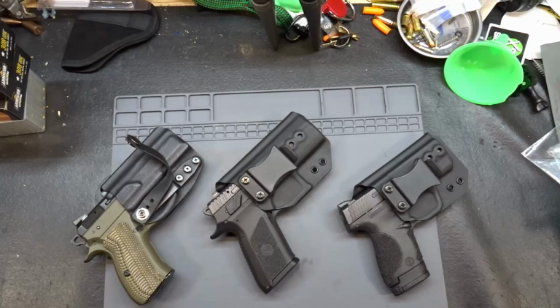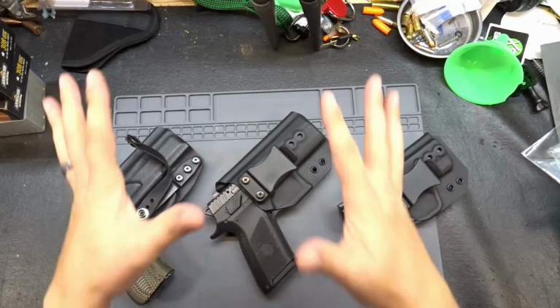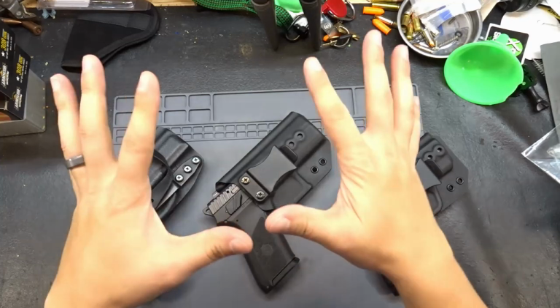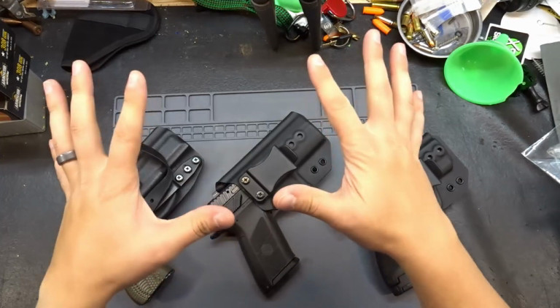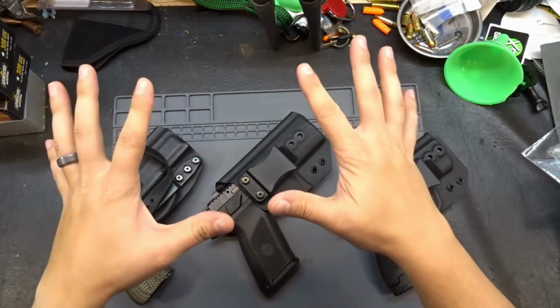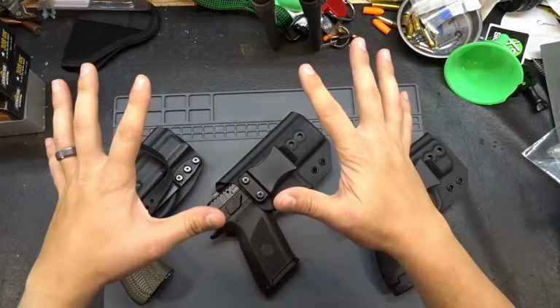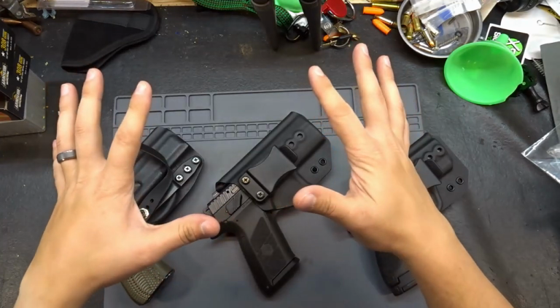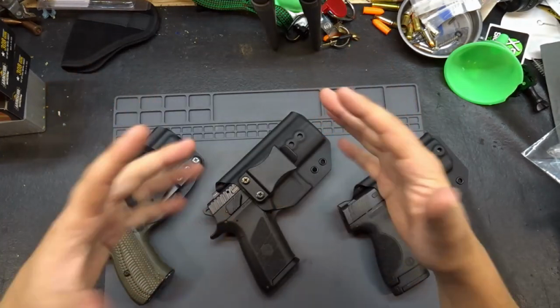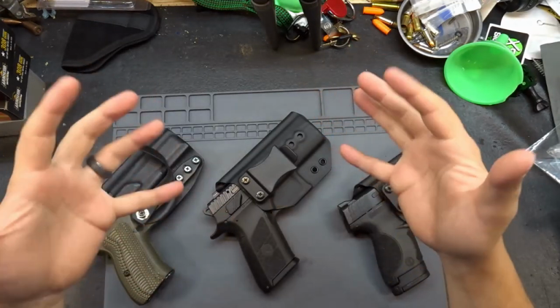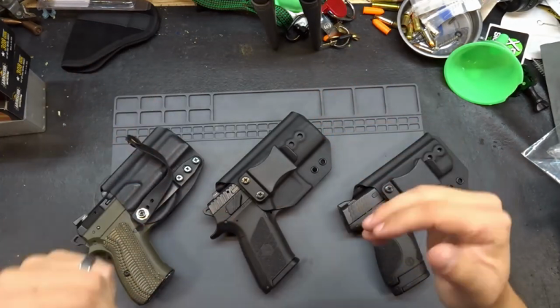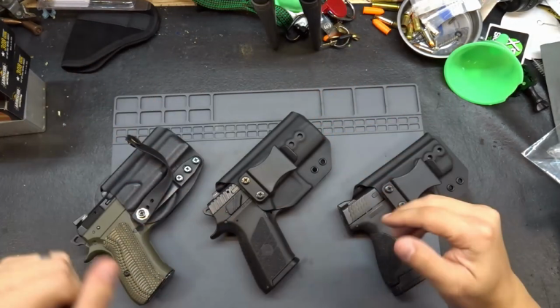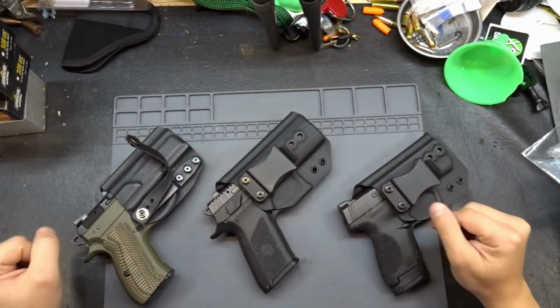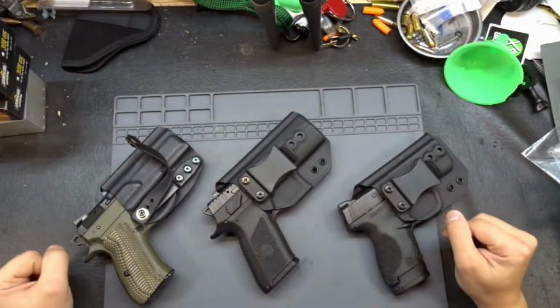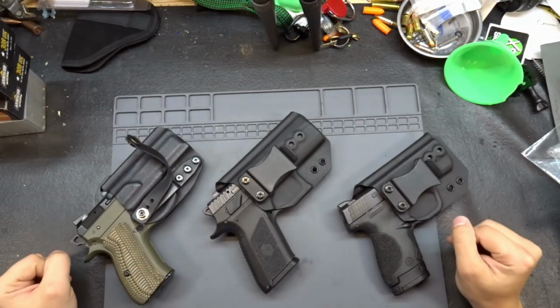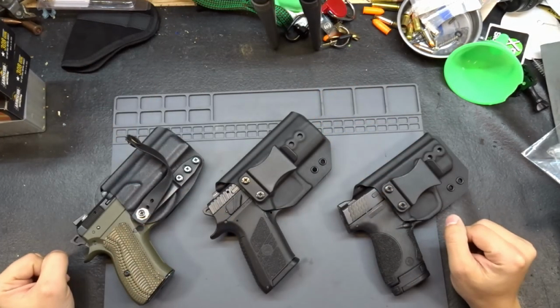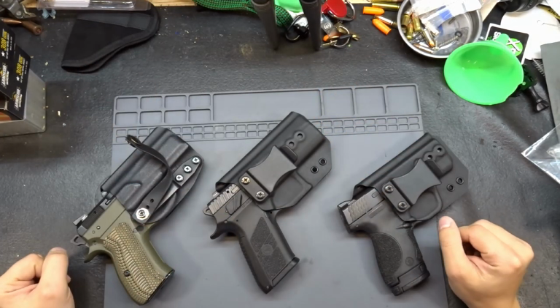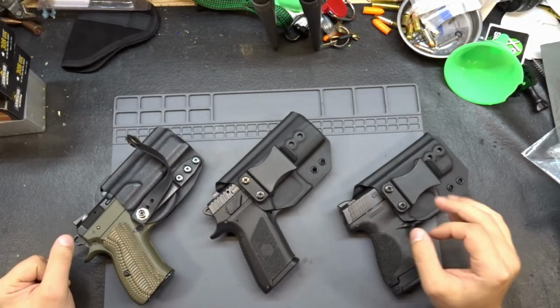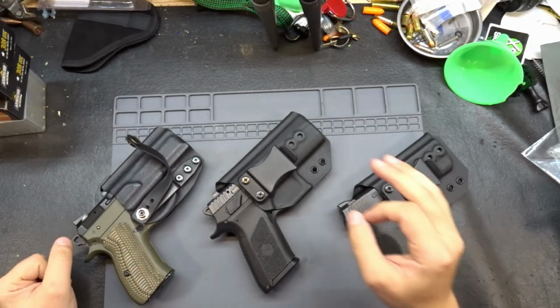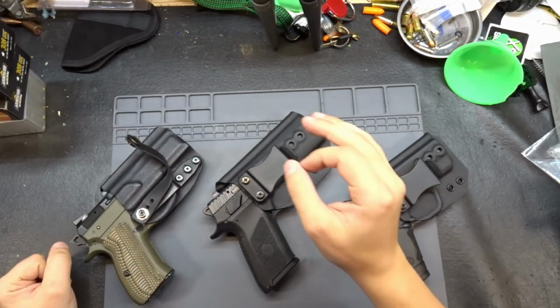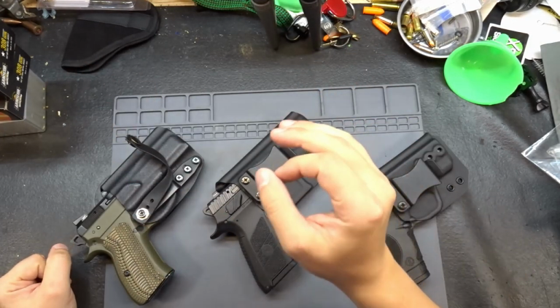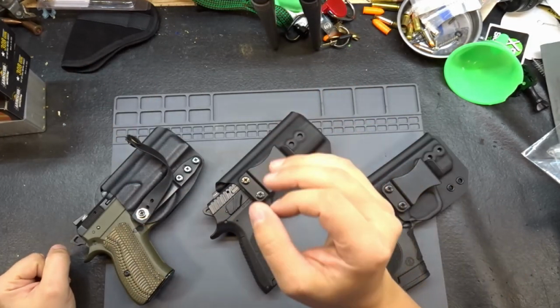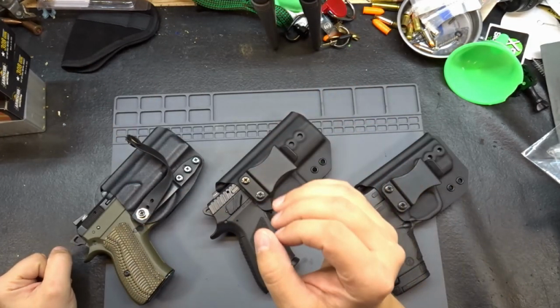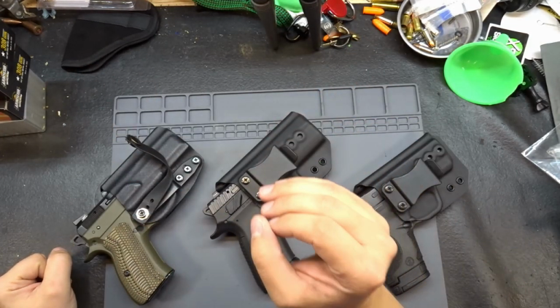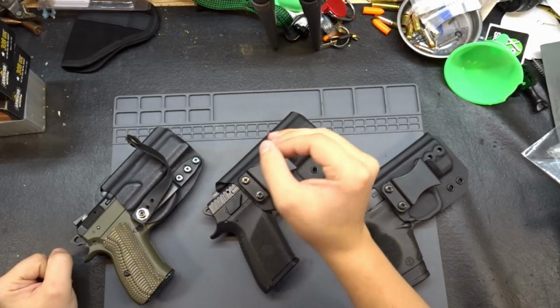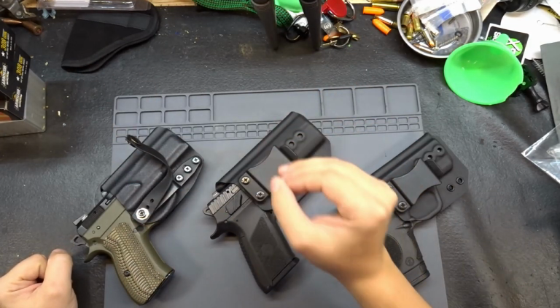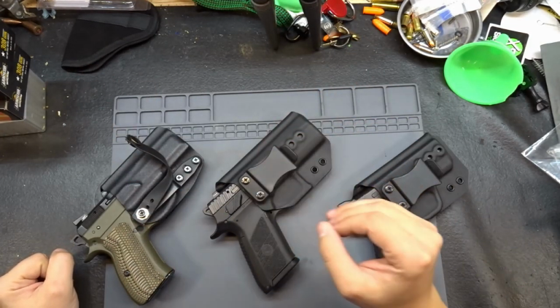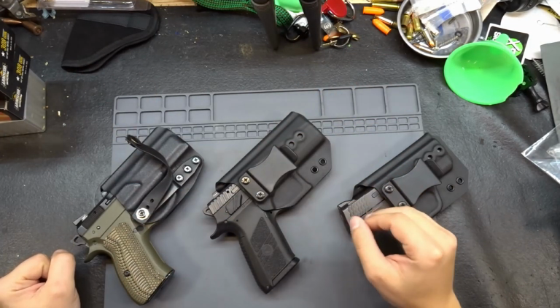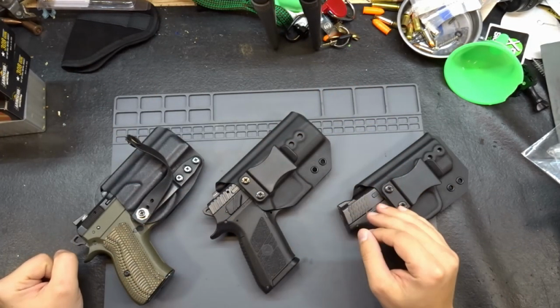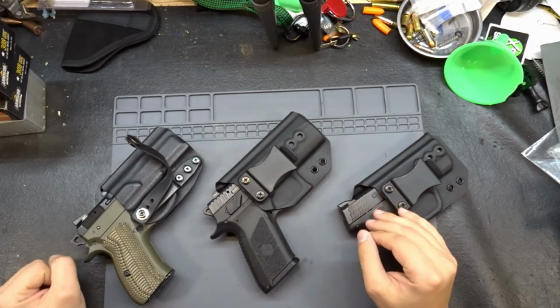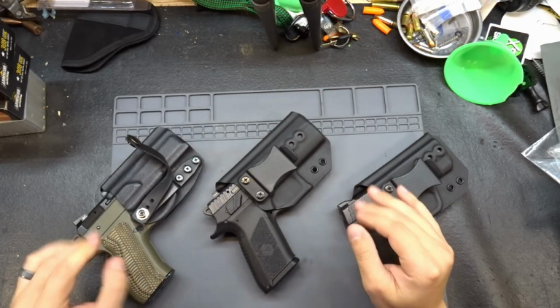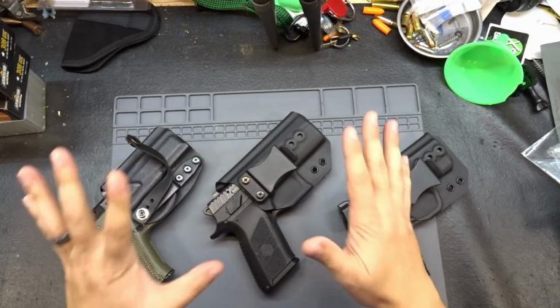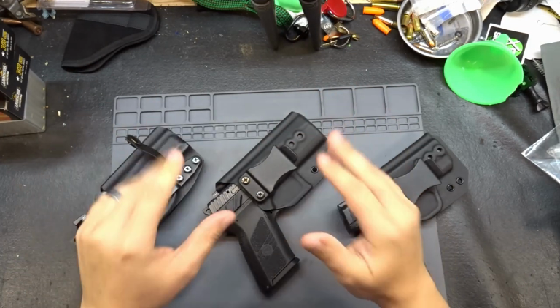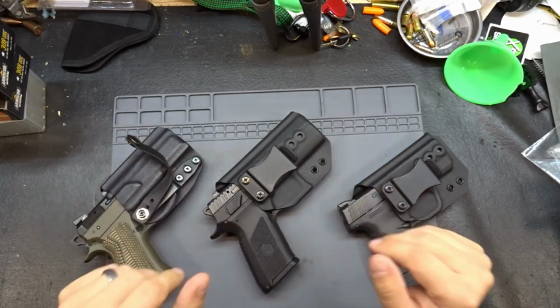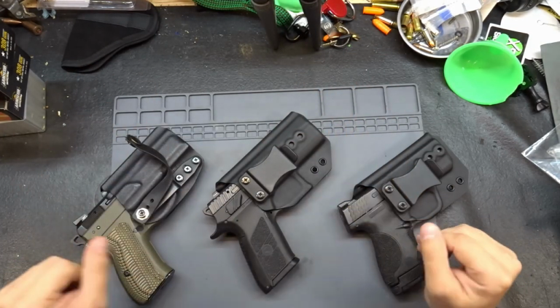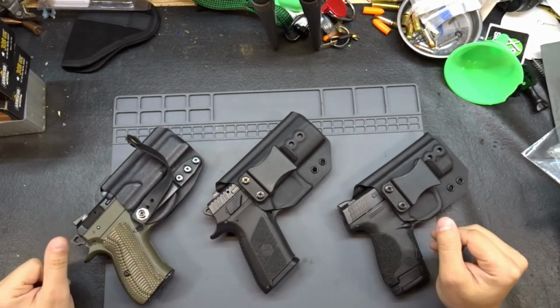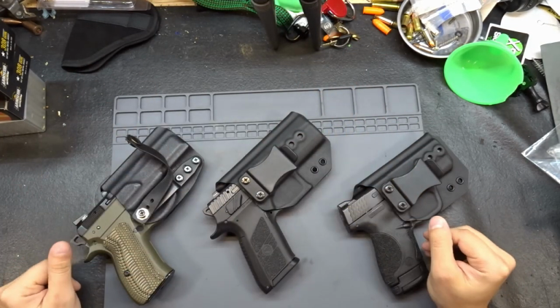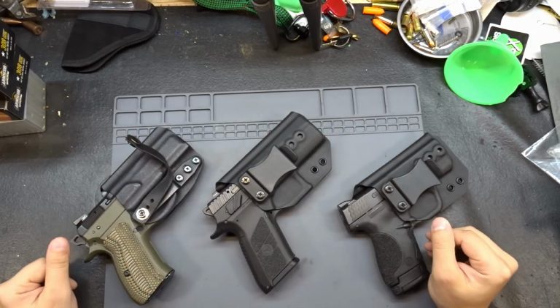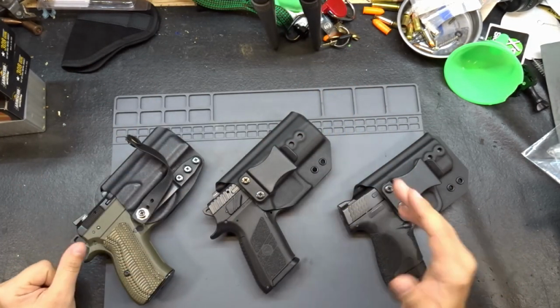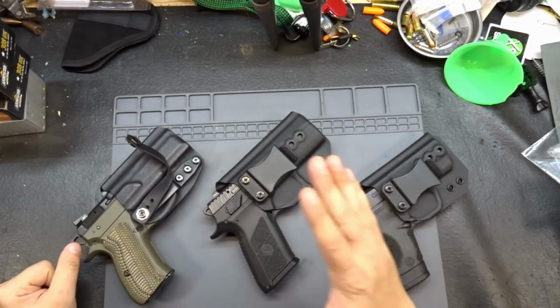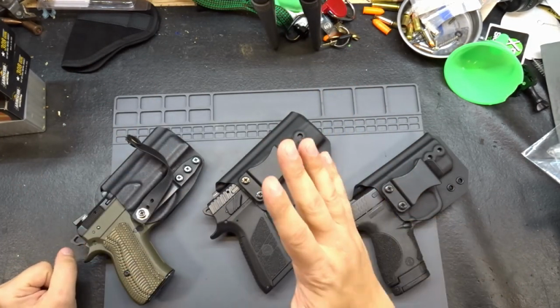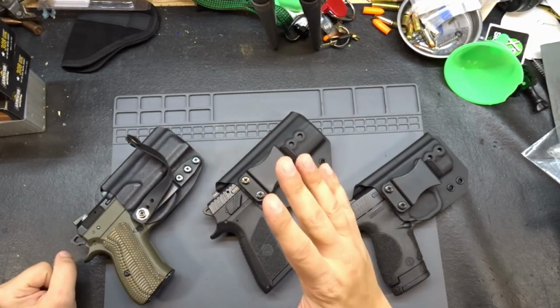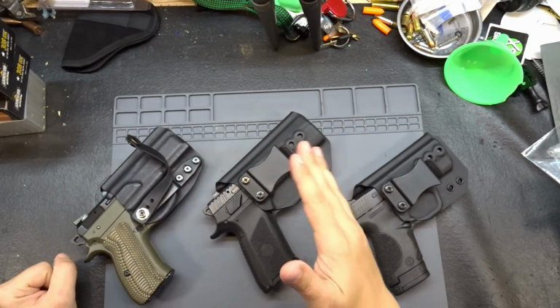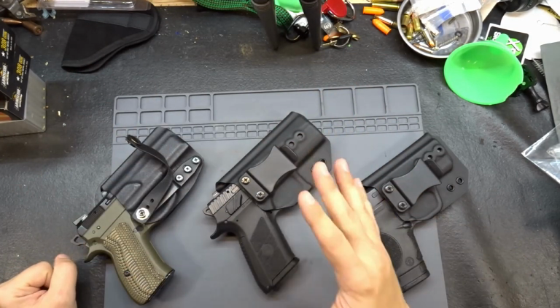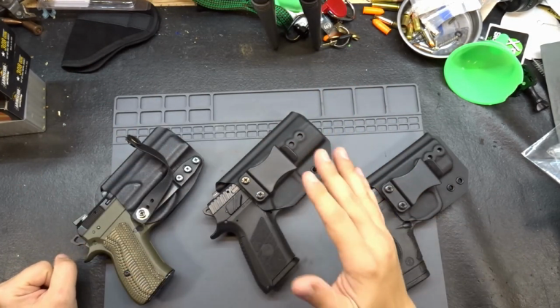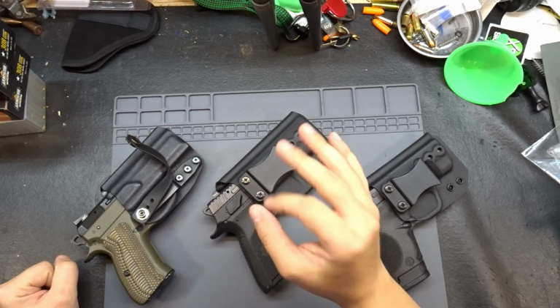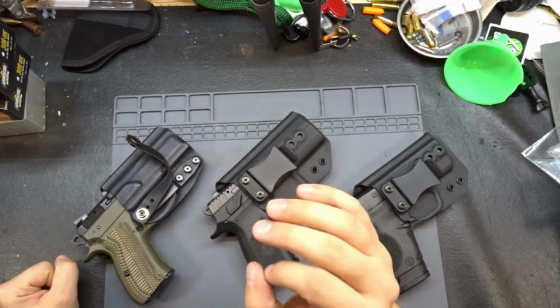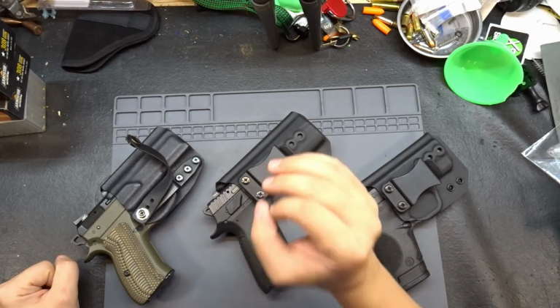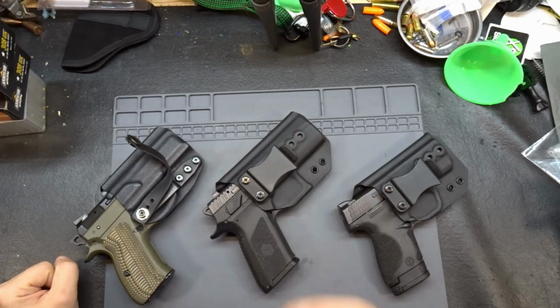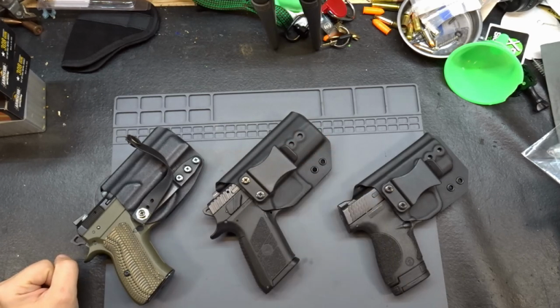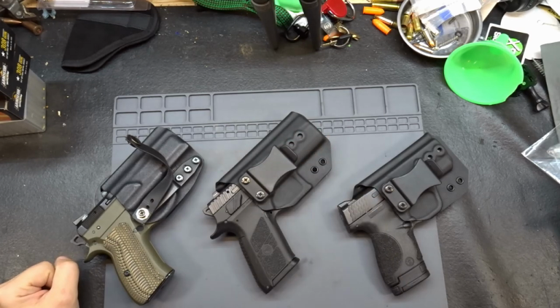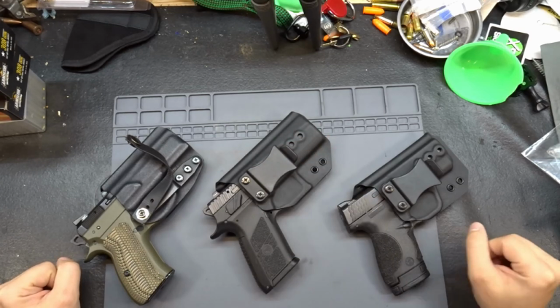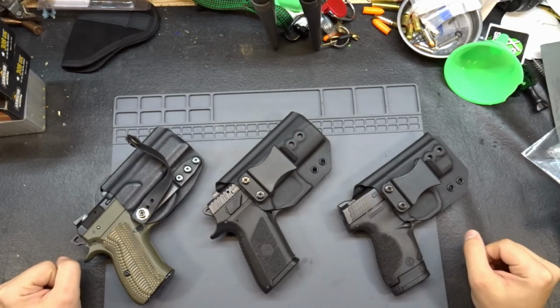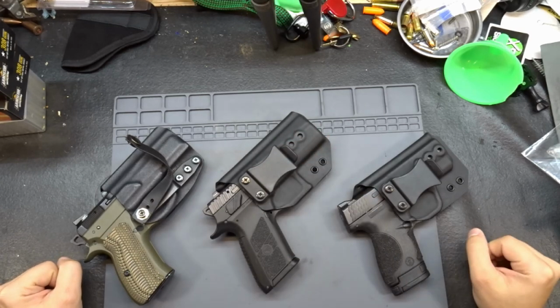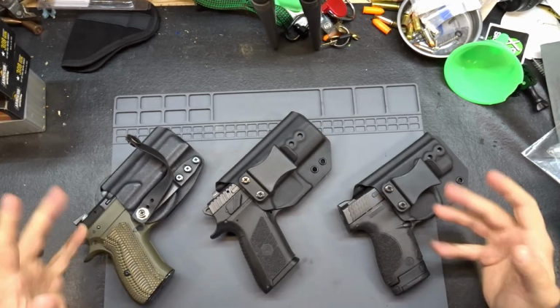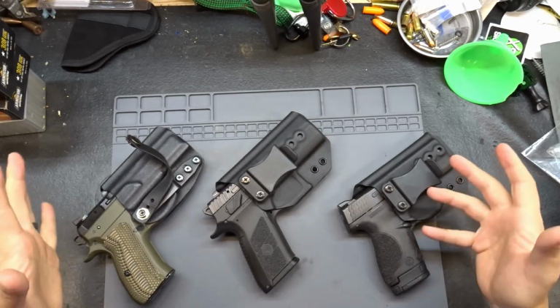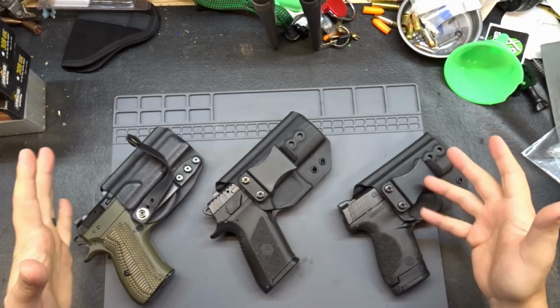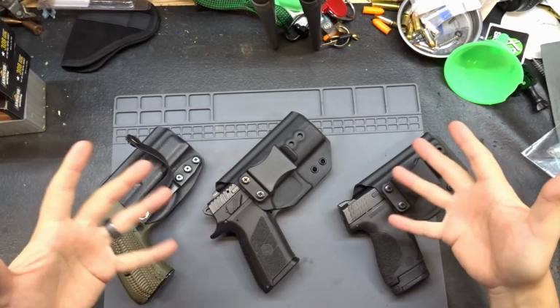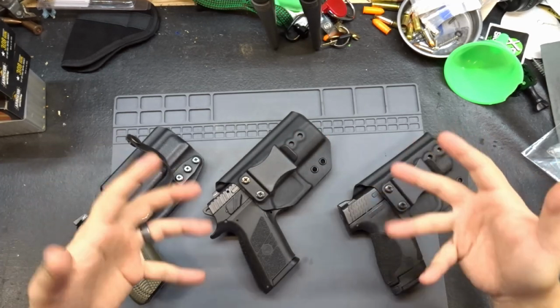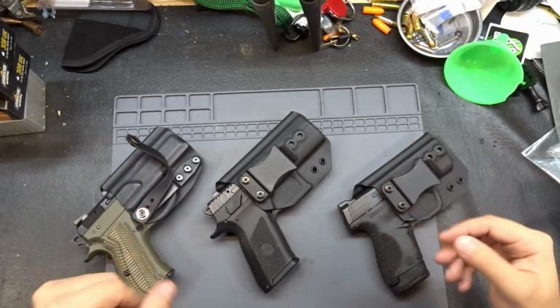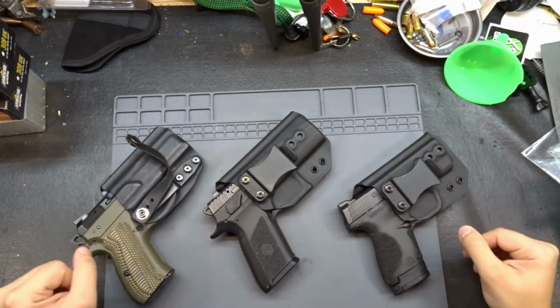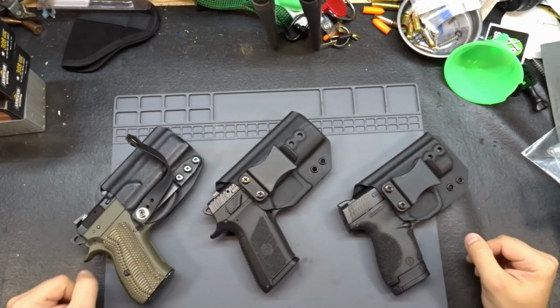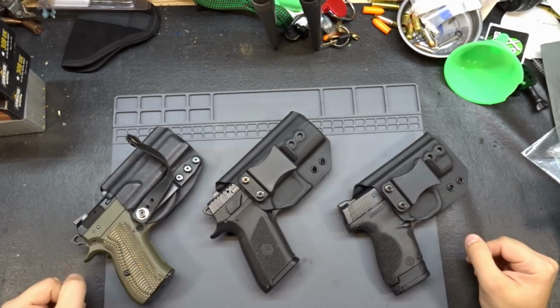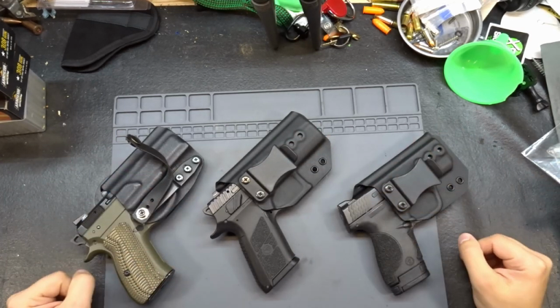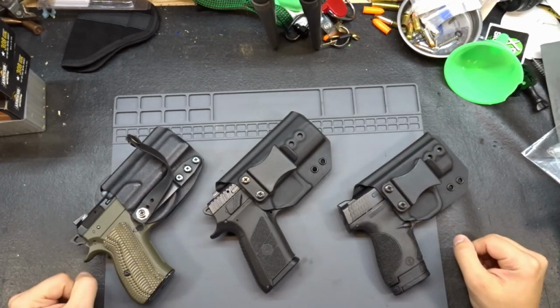Are you always on the lookout for a holster company that will give you a little bit extra, a little bit more, or will get it to you a little bit quicker? If you are, I got something for you.